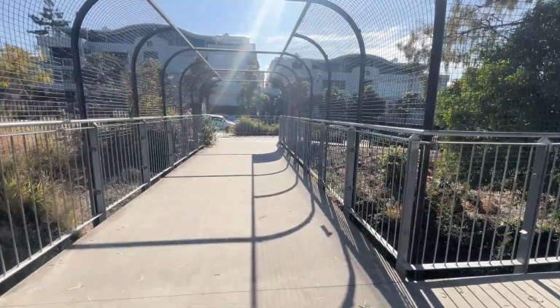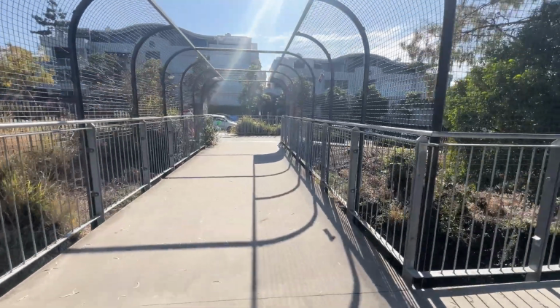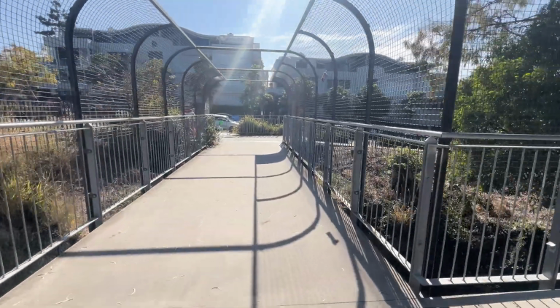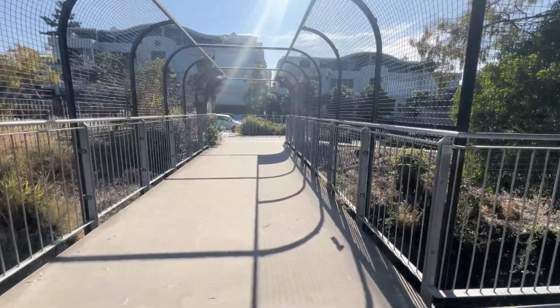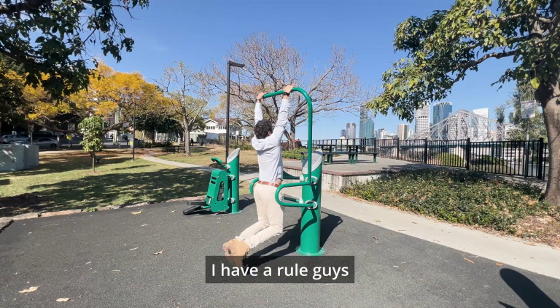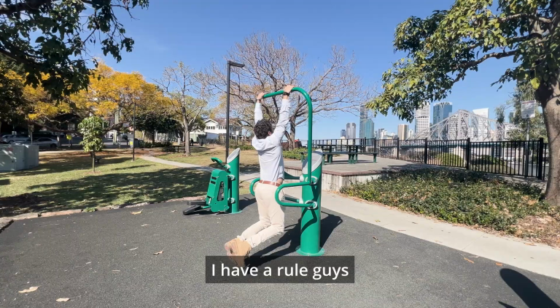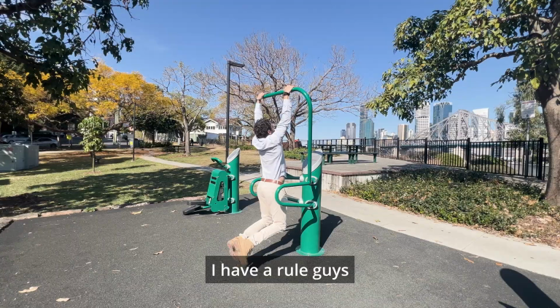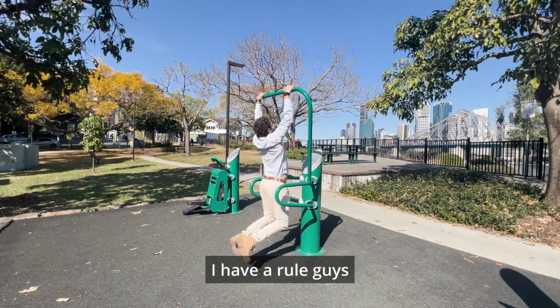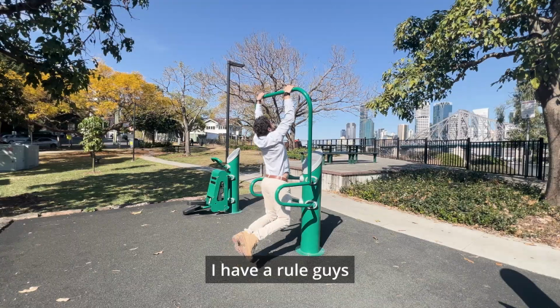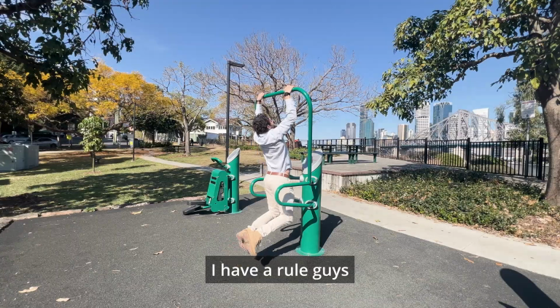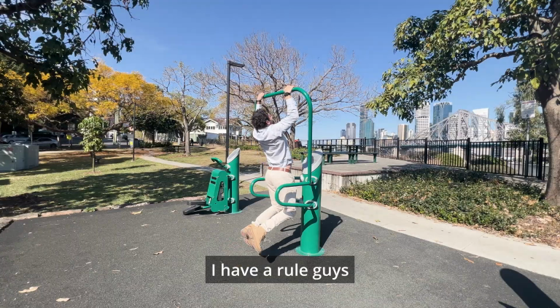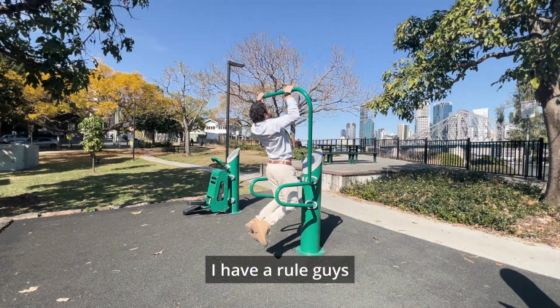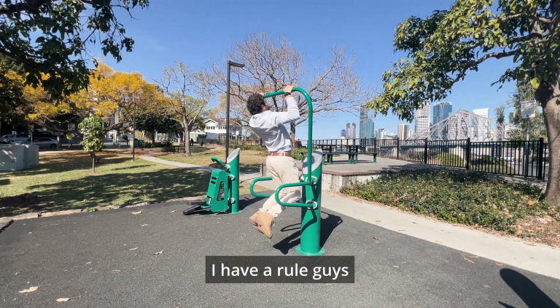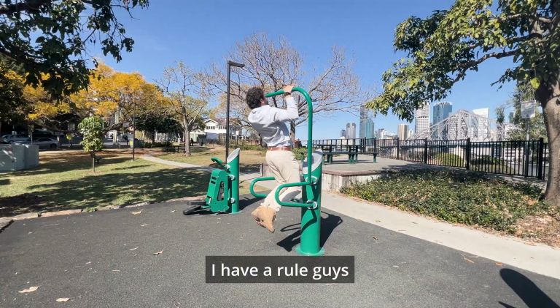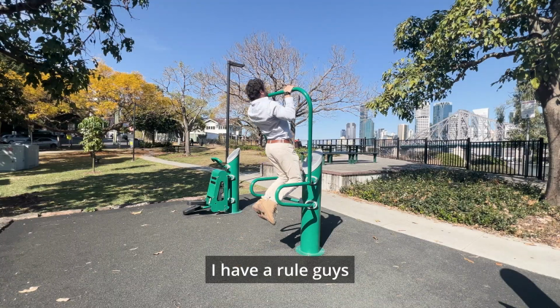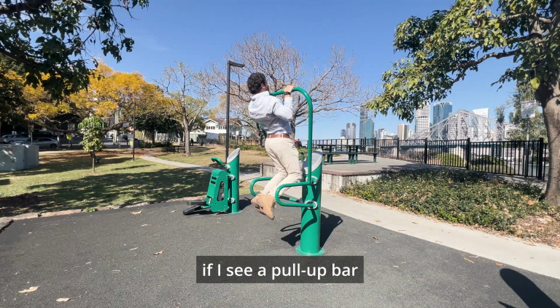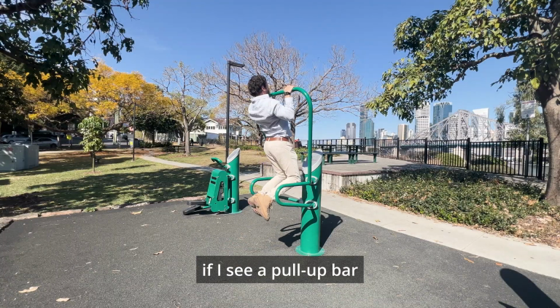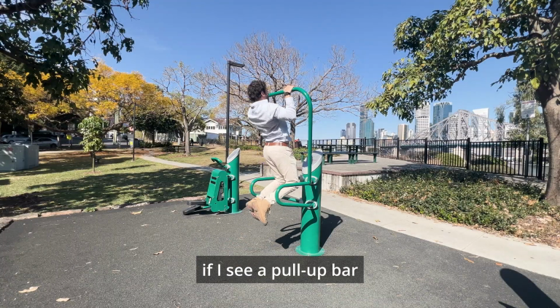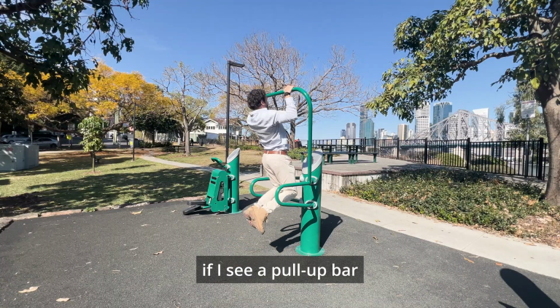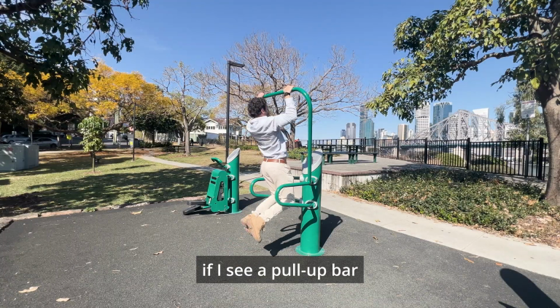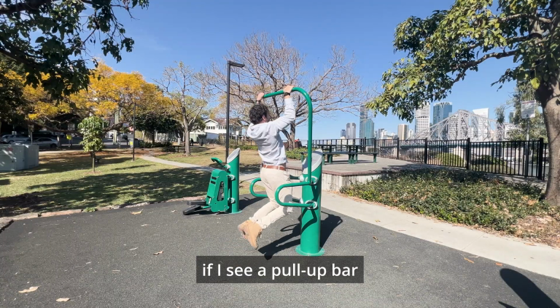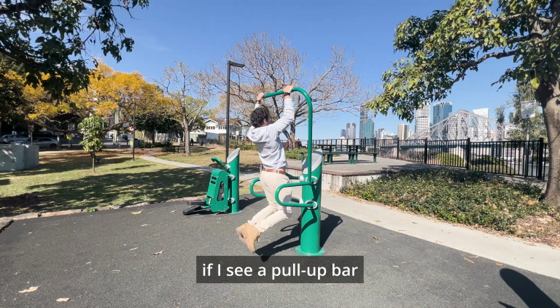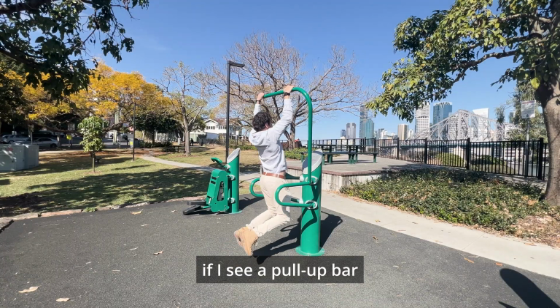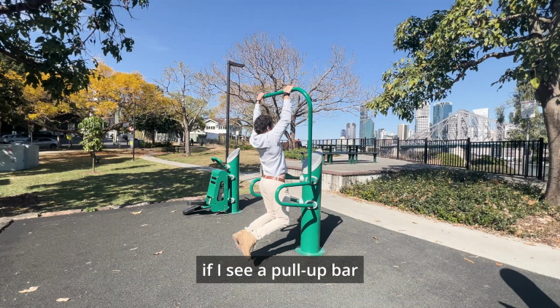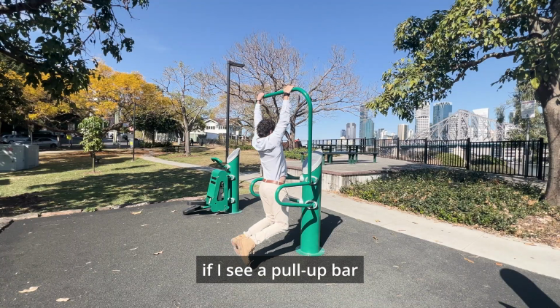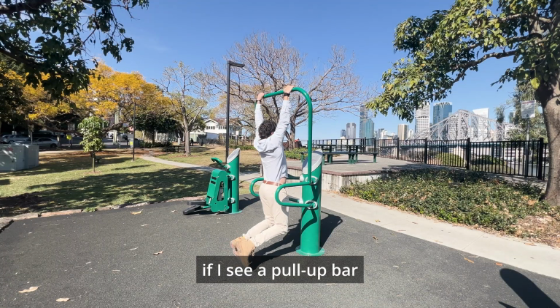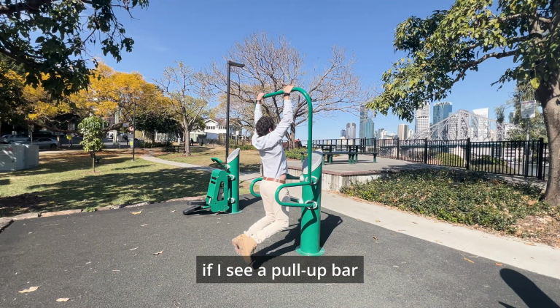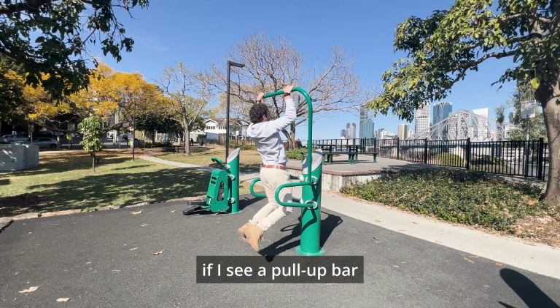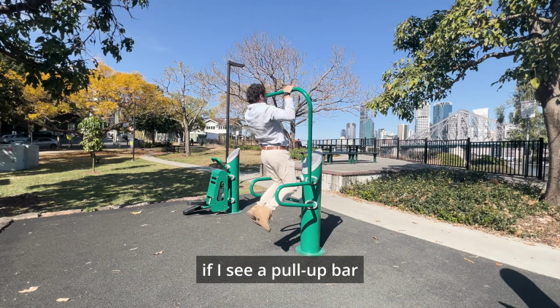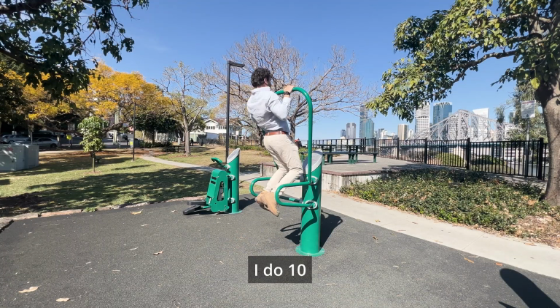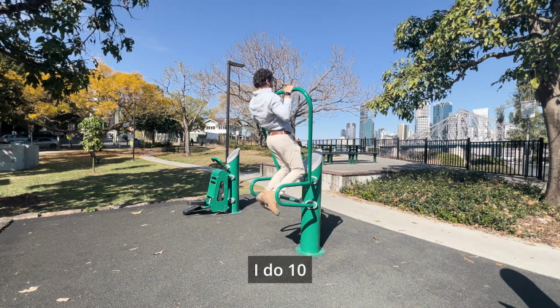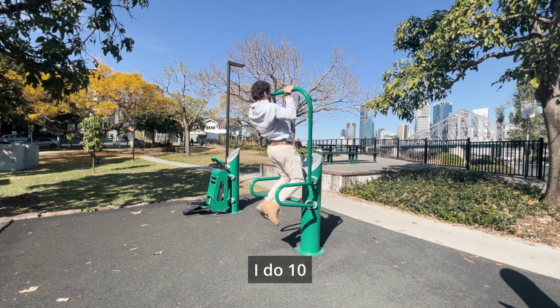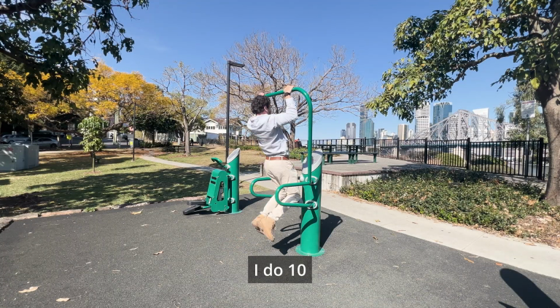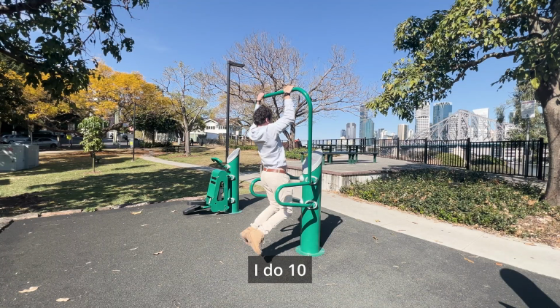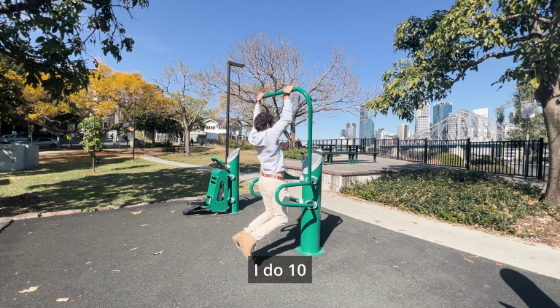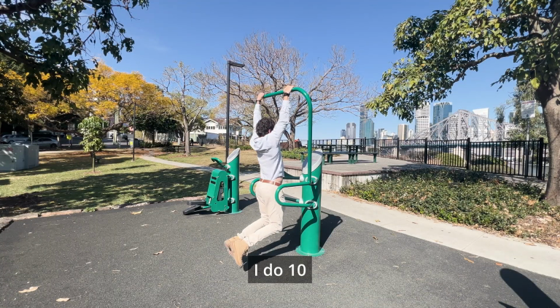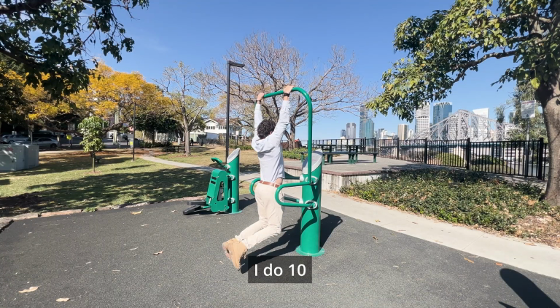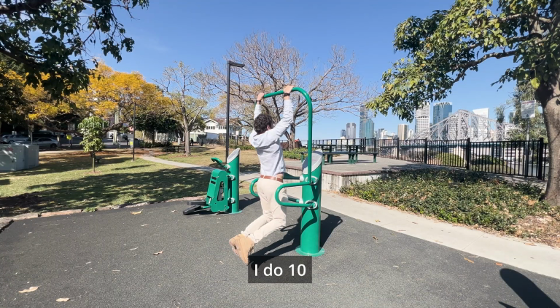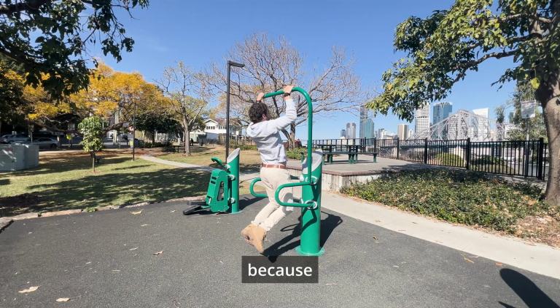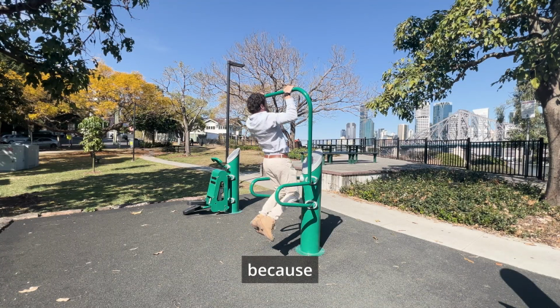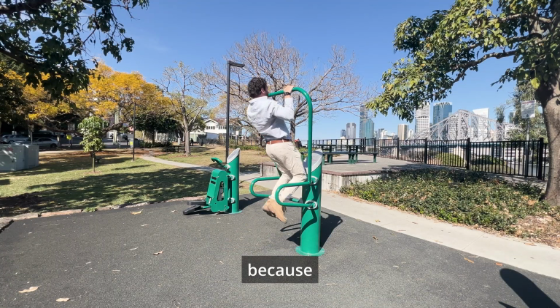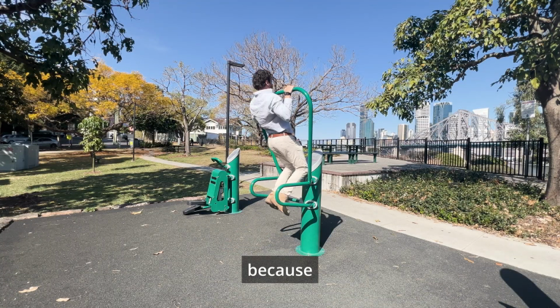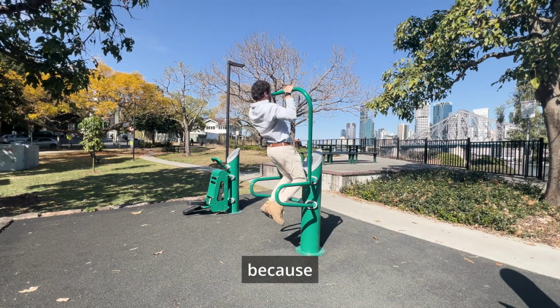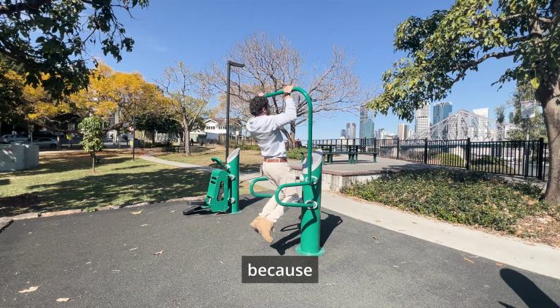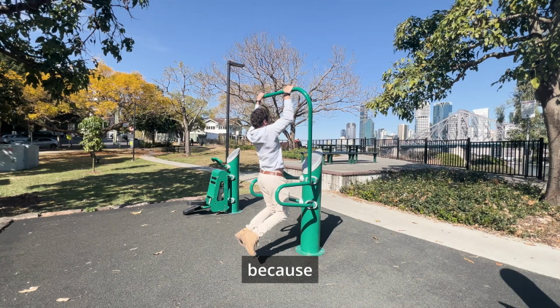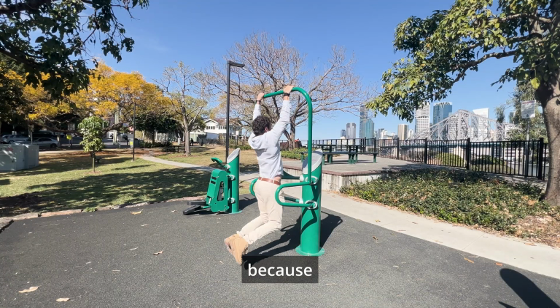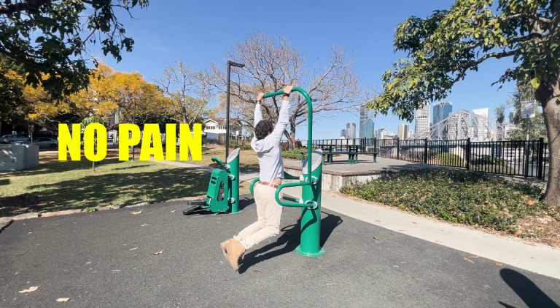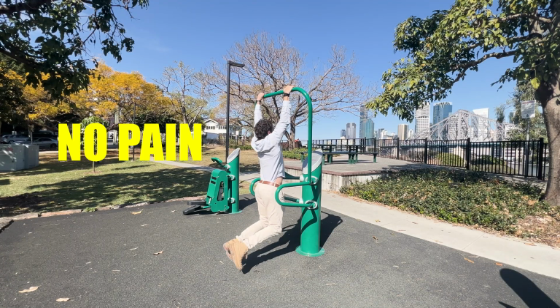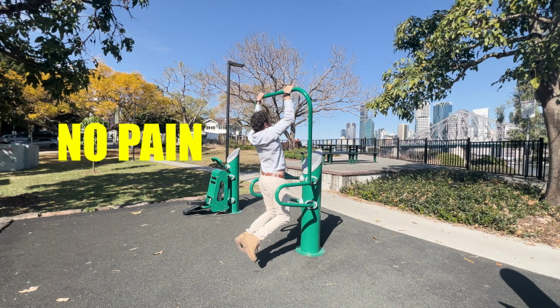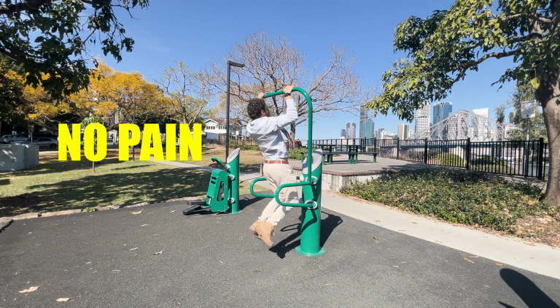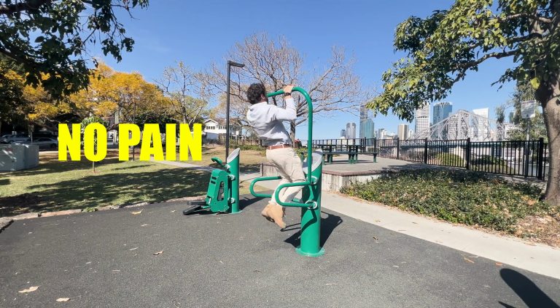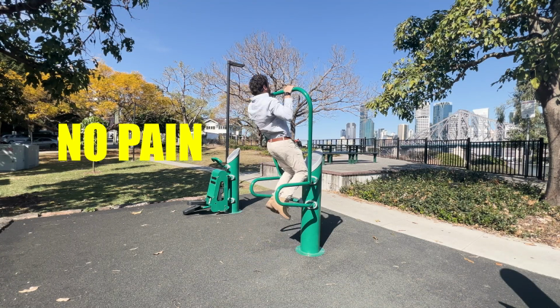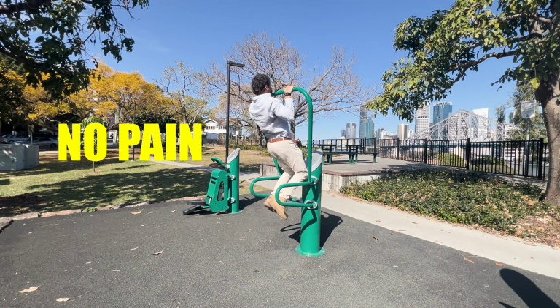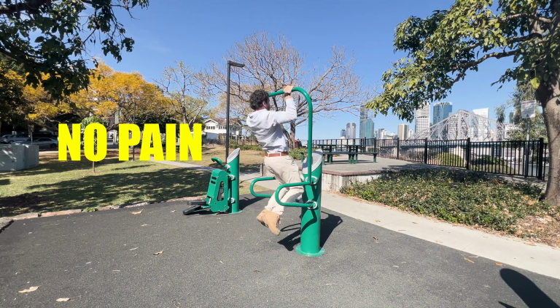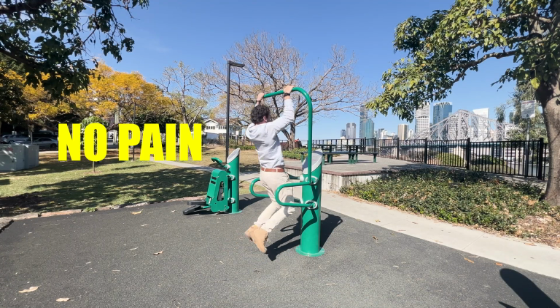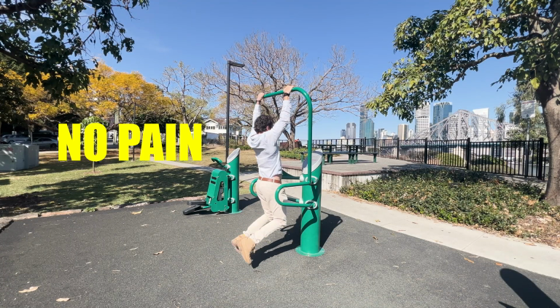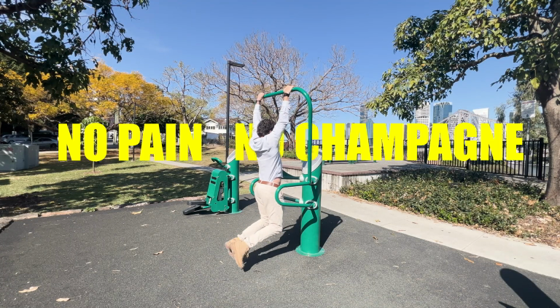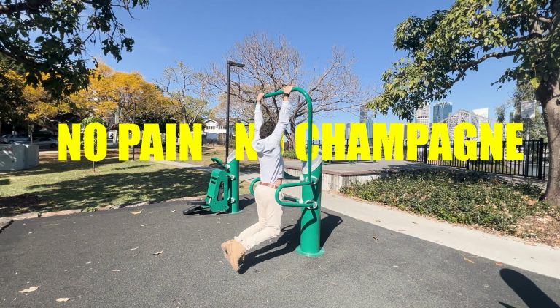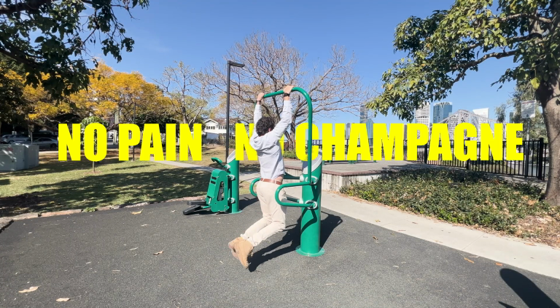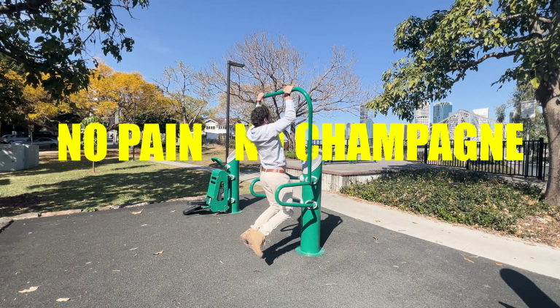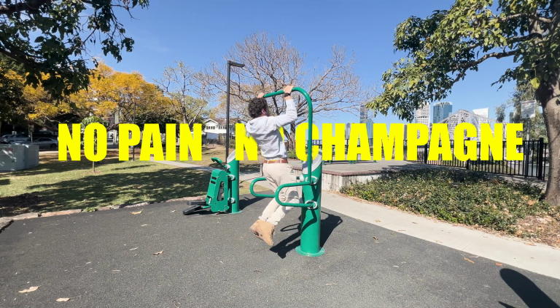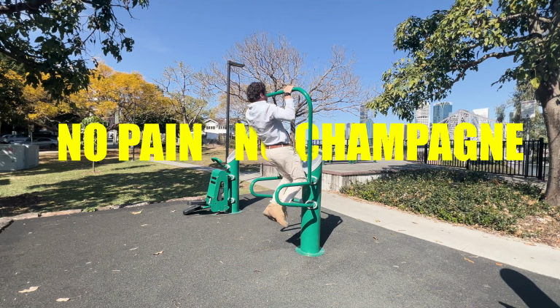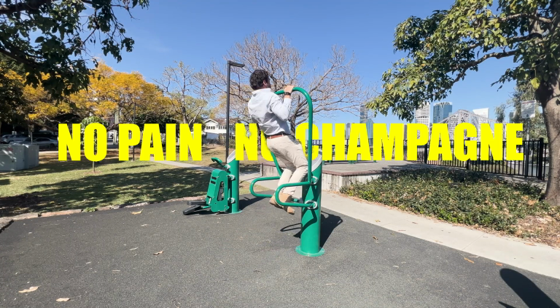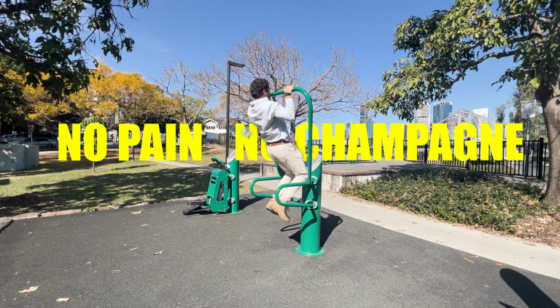I have a rule: if I see a pull-up bar, I do 10 — because no pain, no champagne.